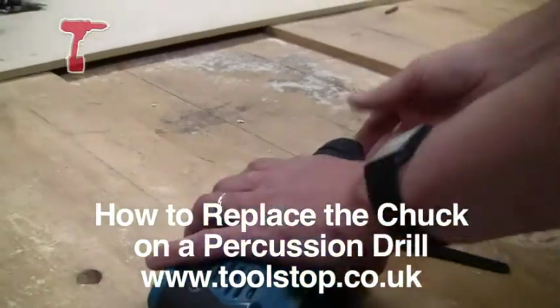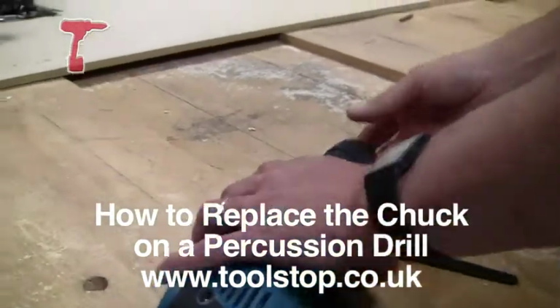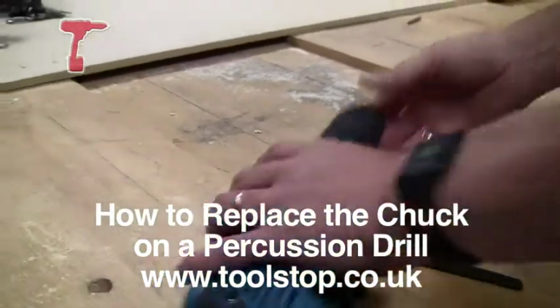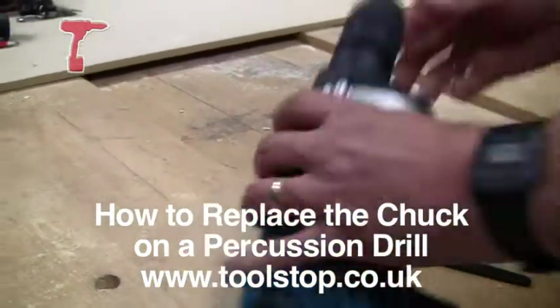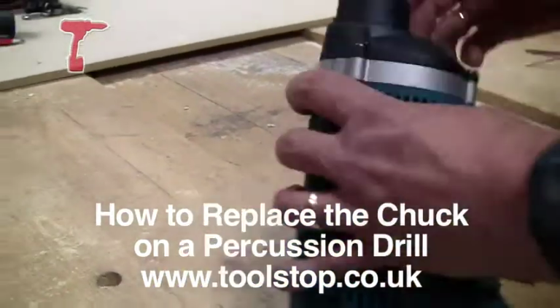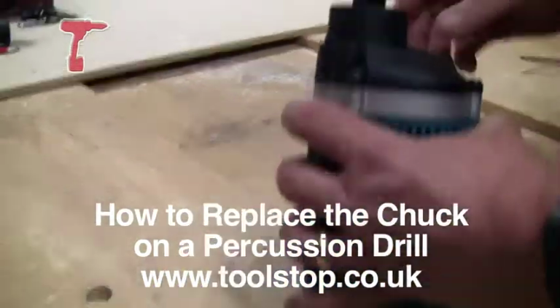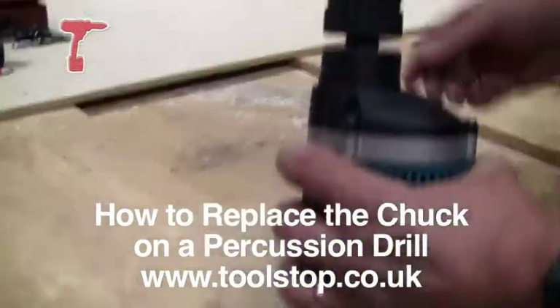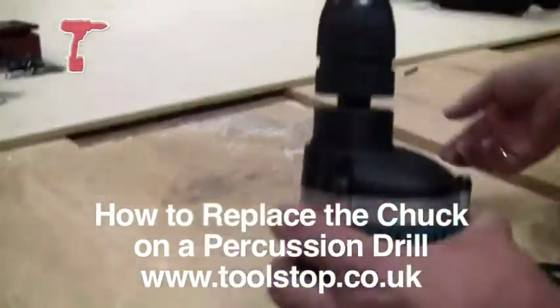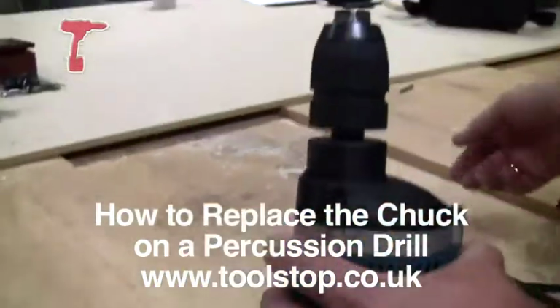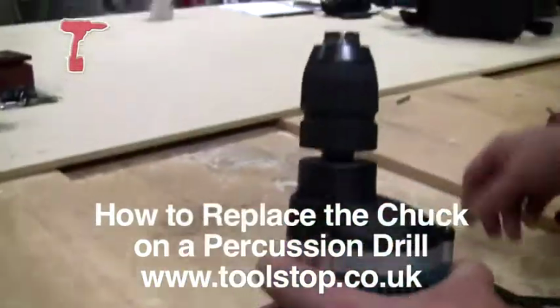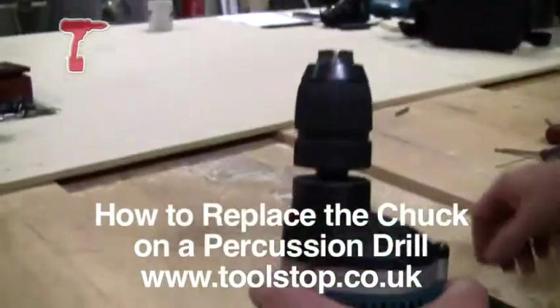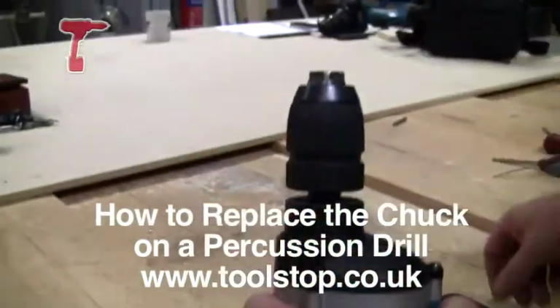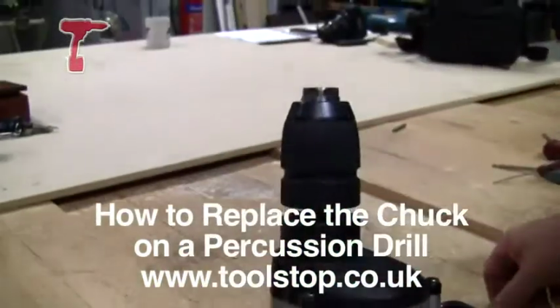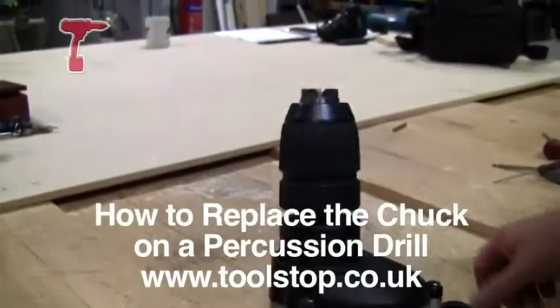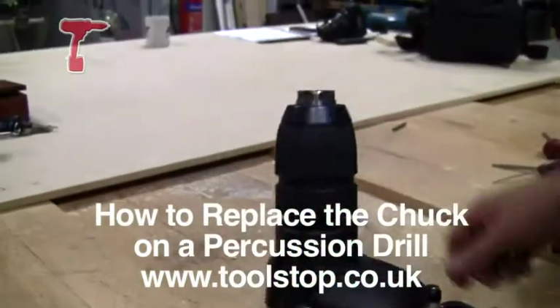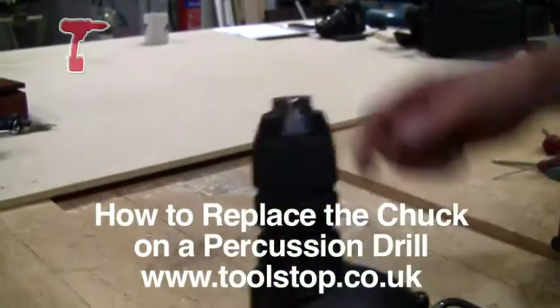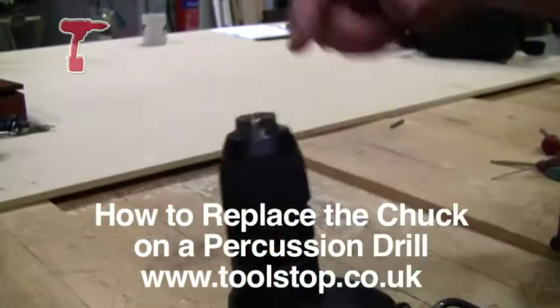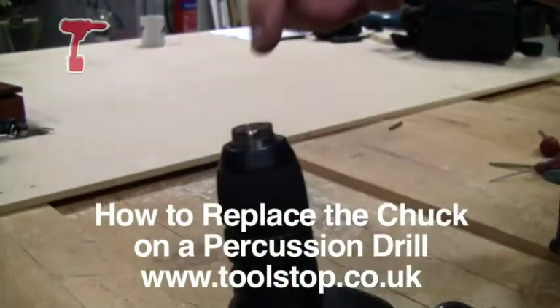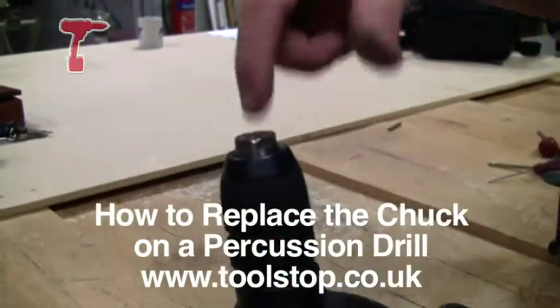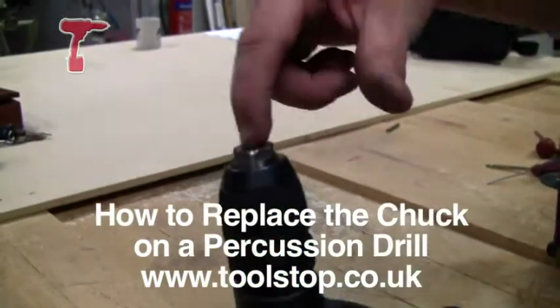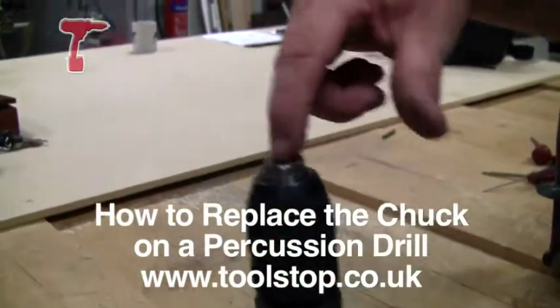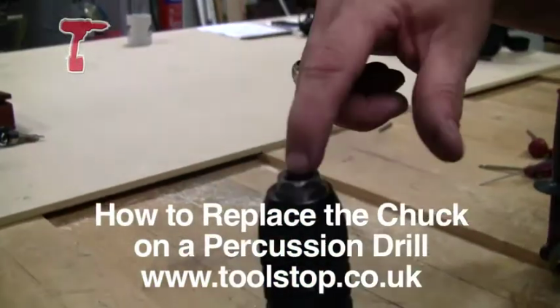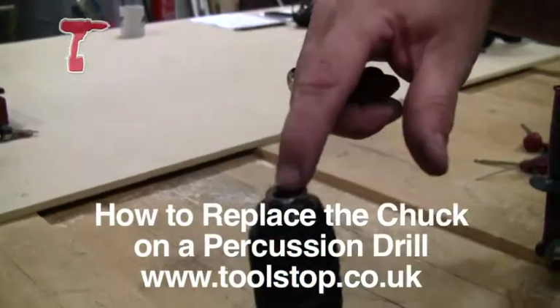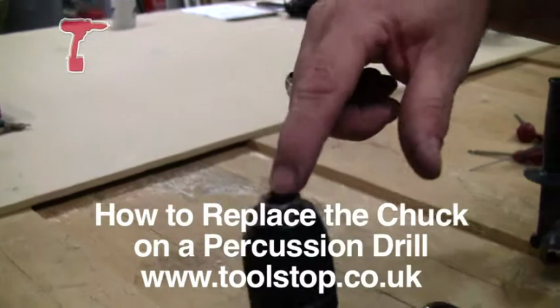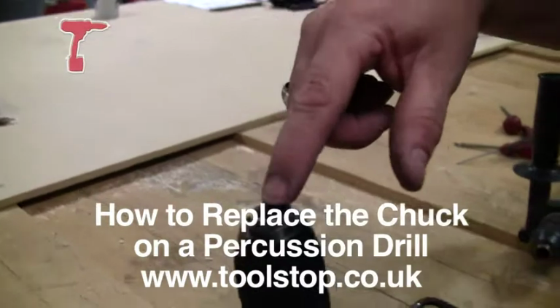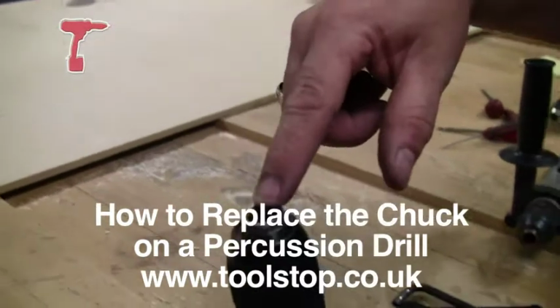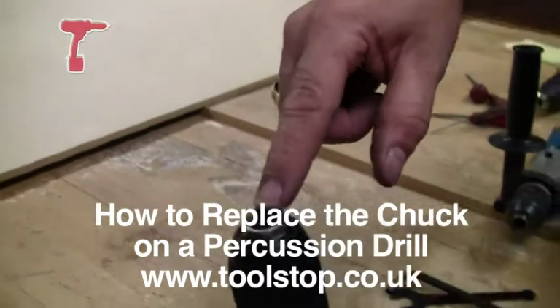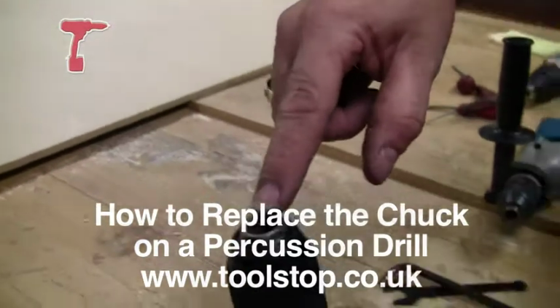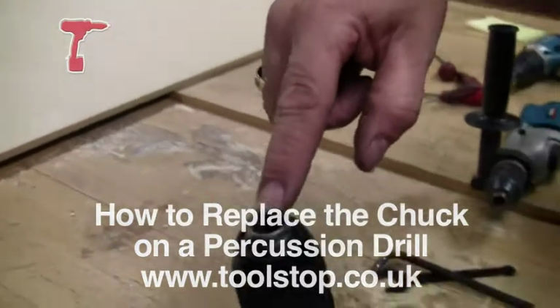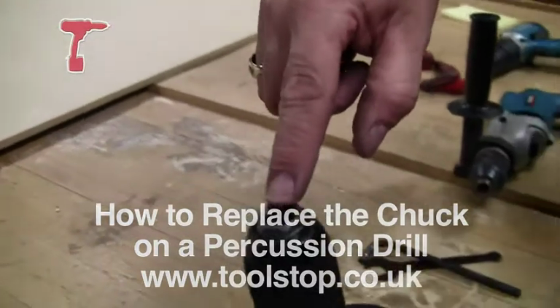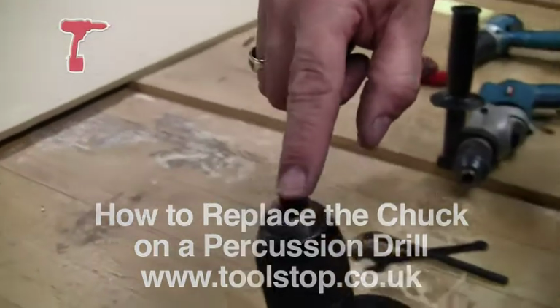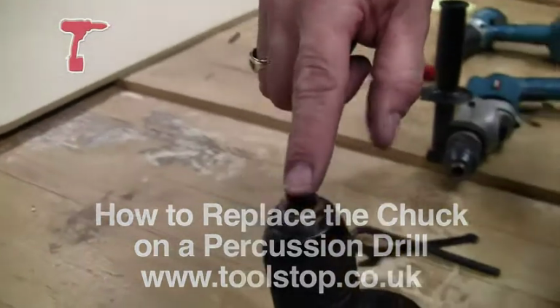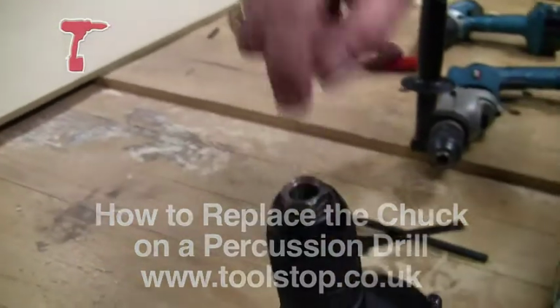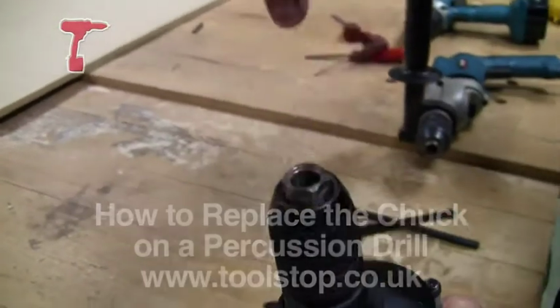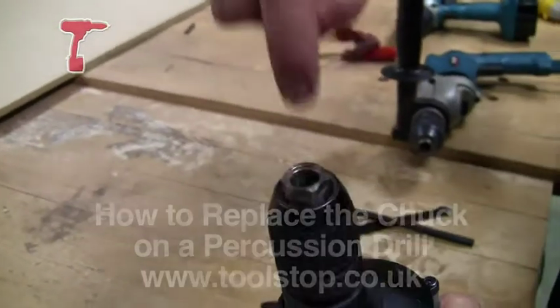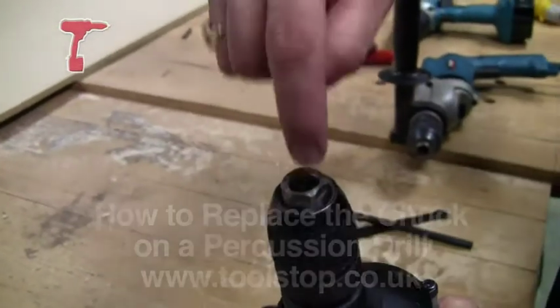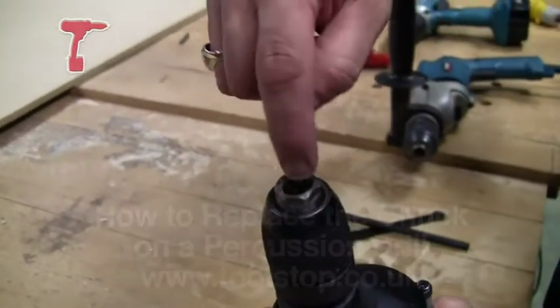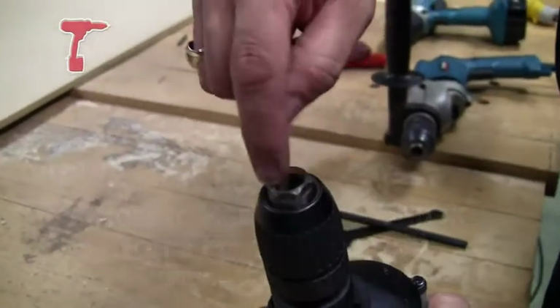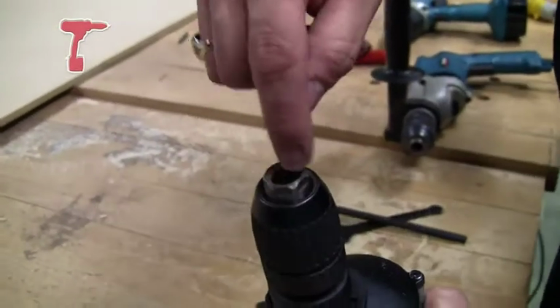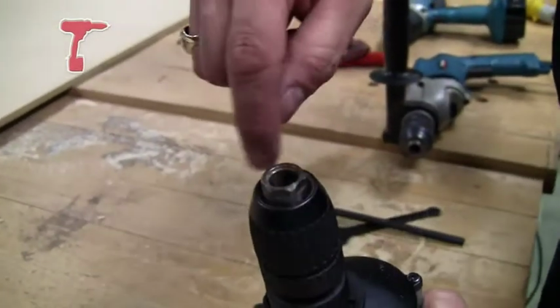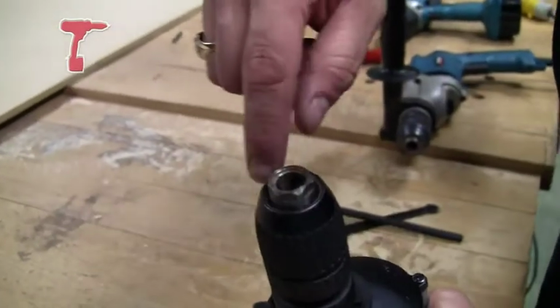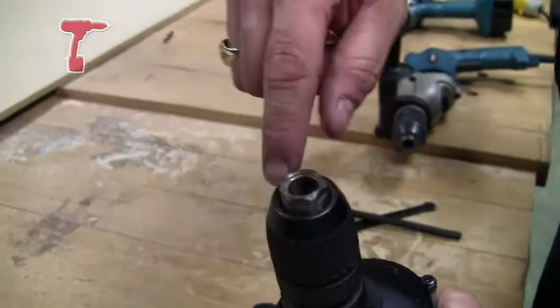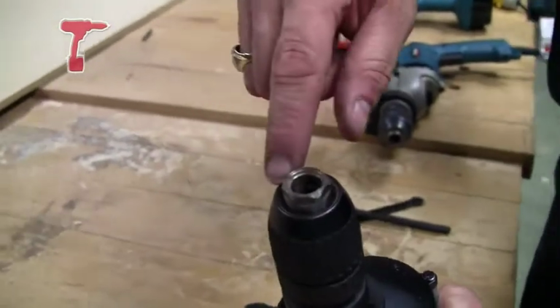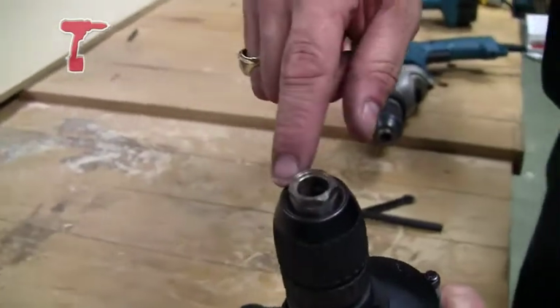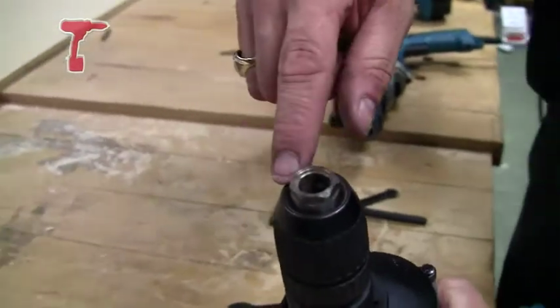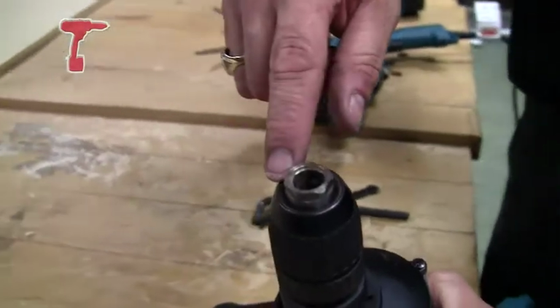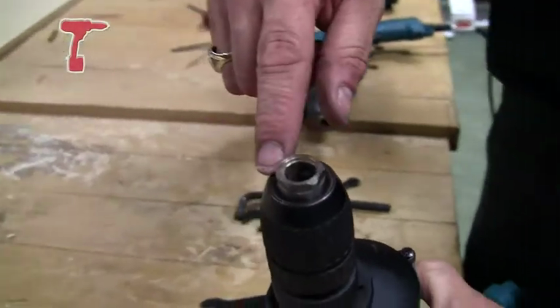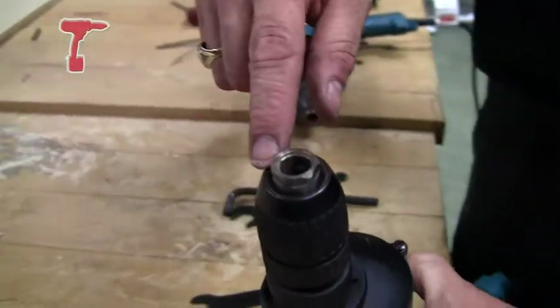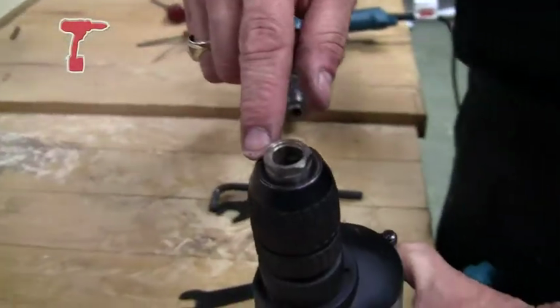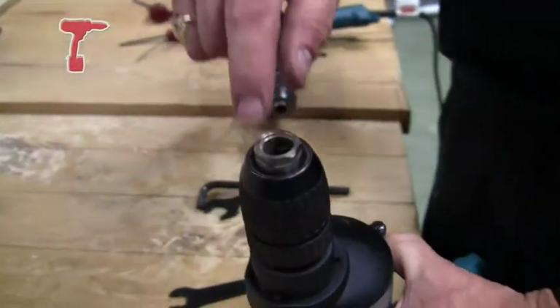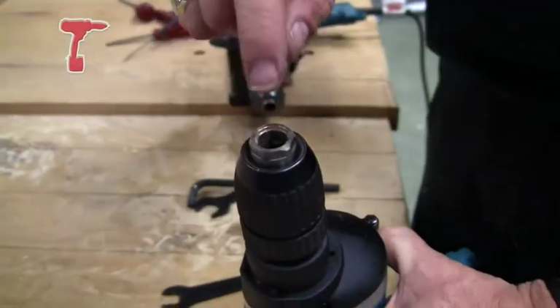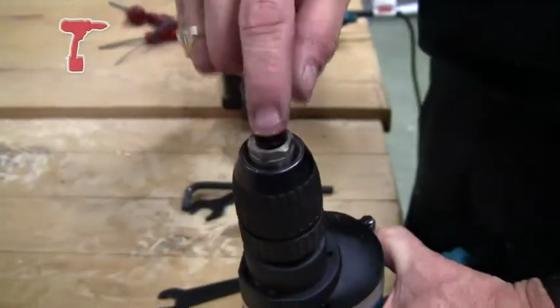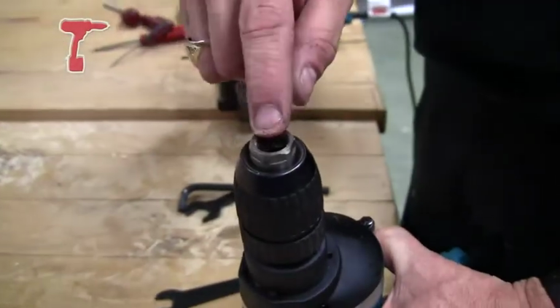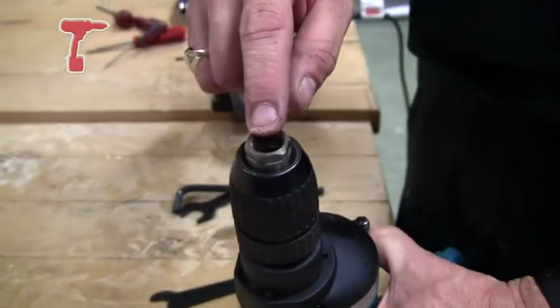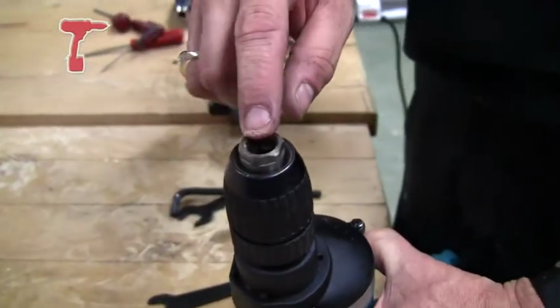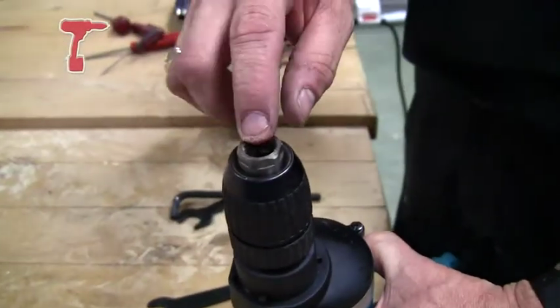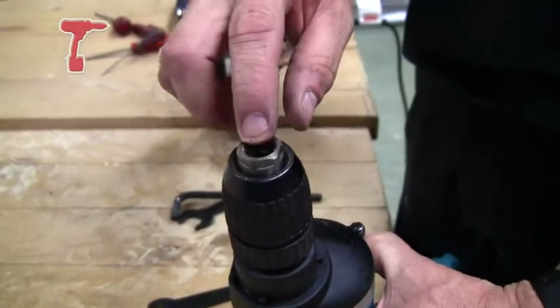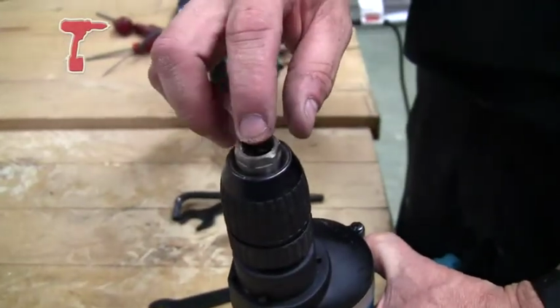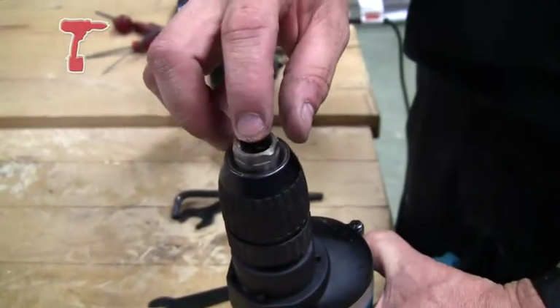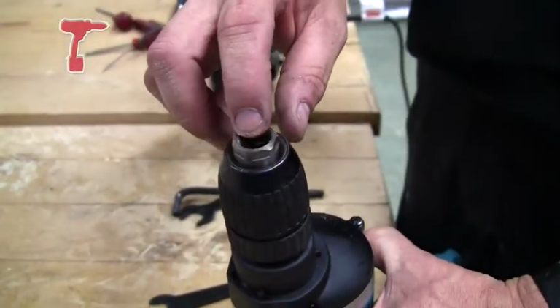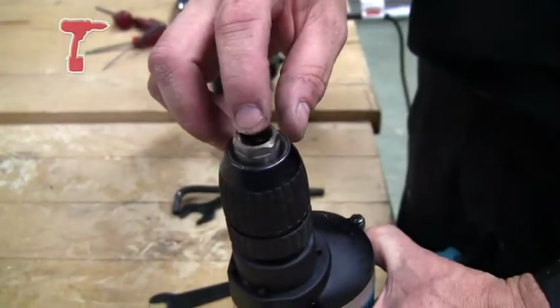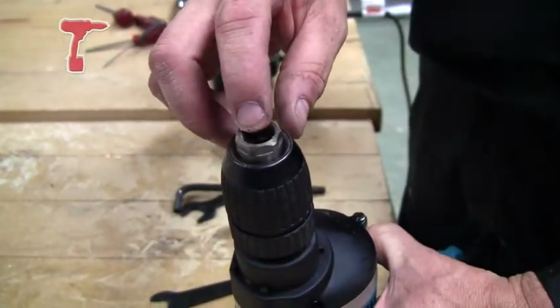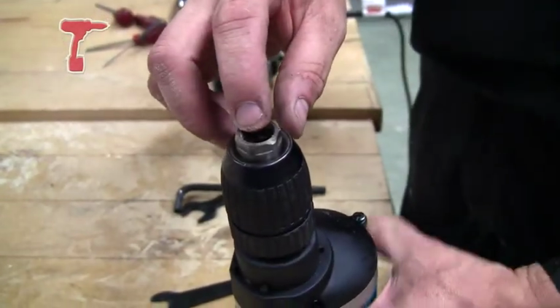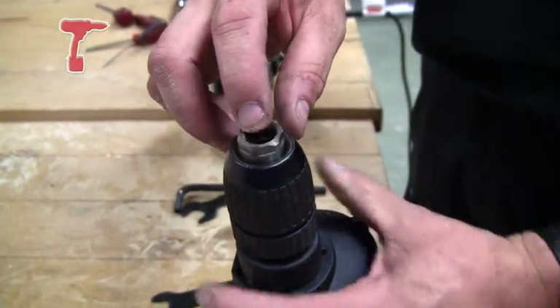You have the easiest way: if there is a screw in the centre, you just need to unscrew the screw, which will be a left-handed thread.